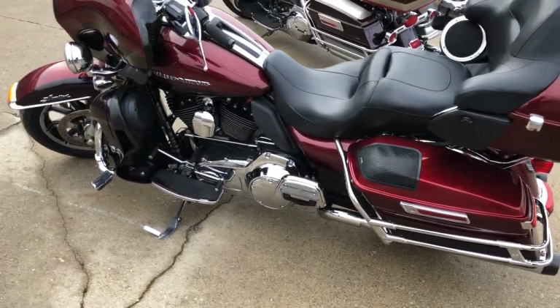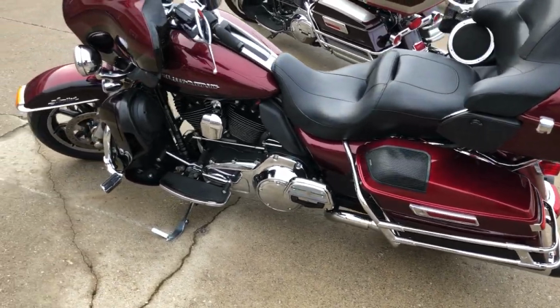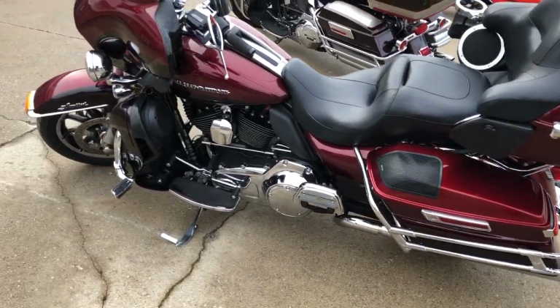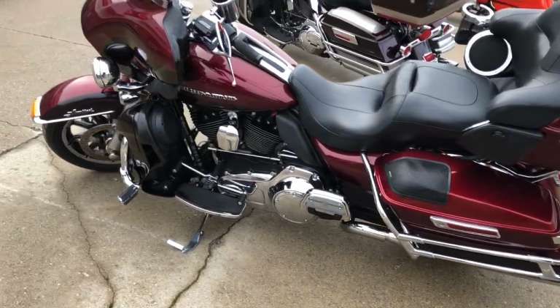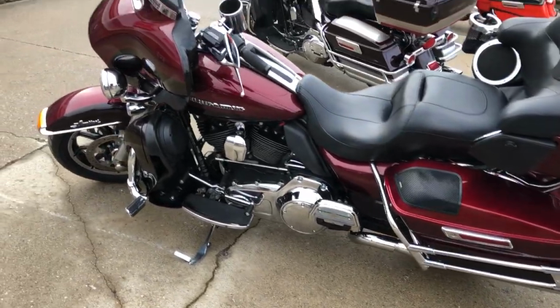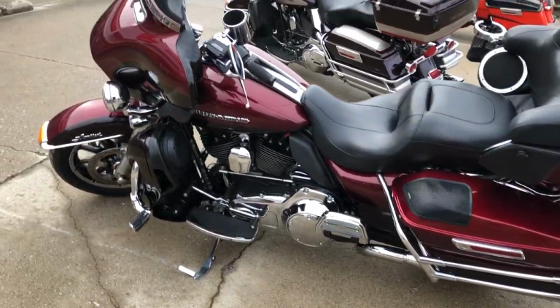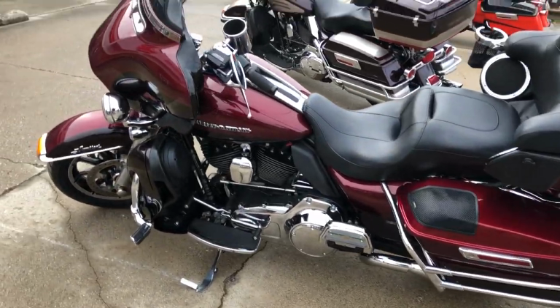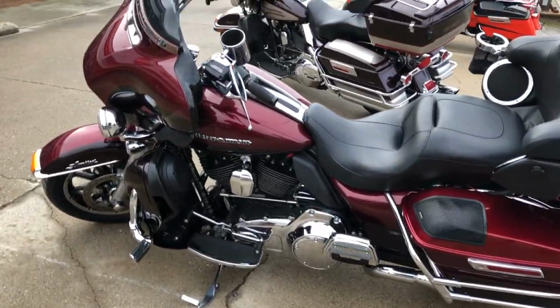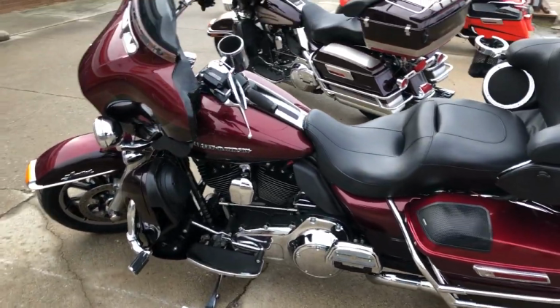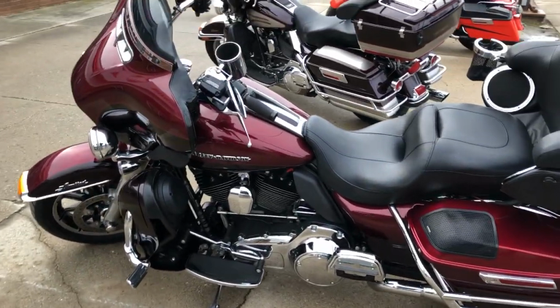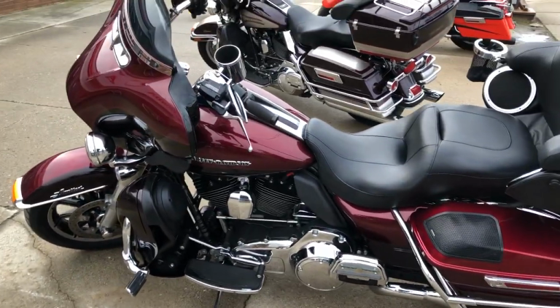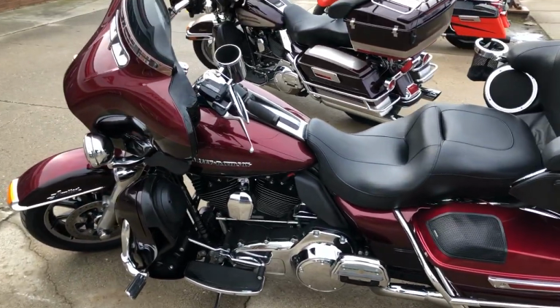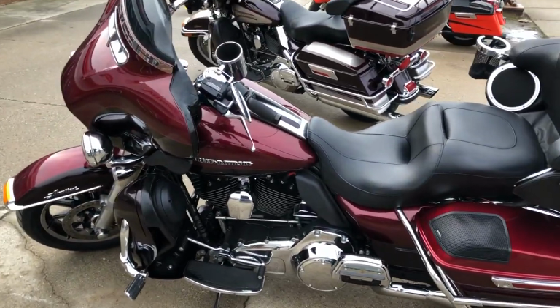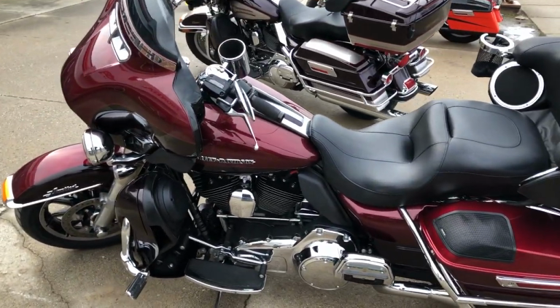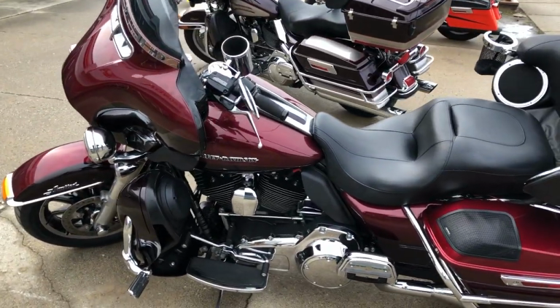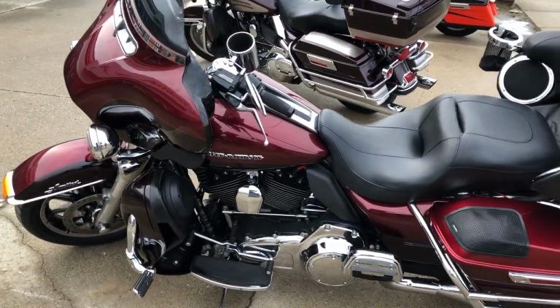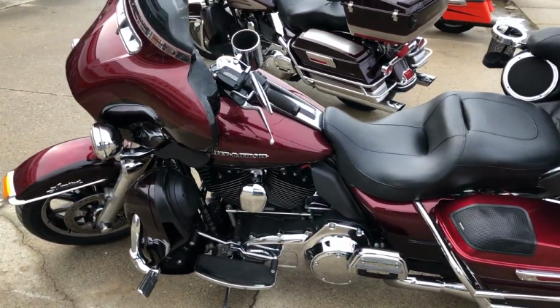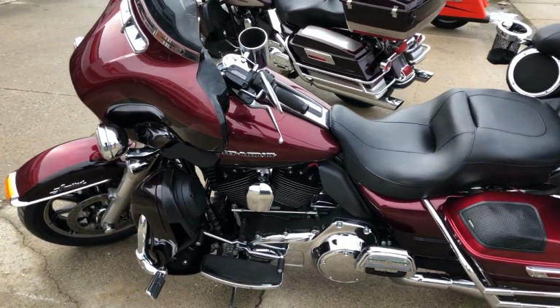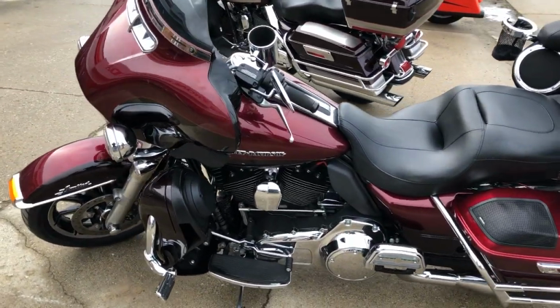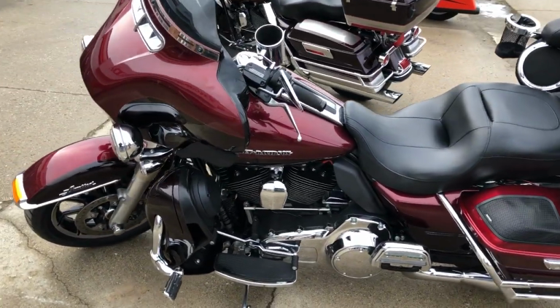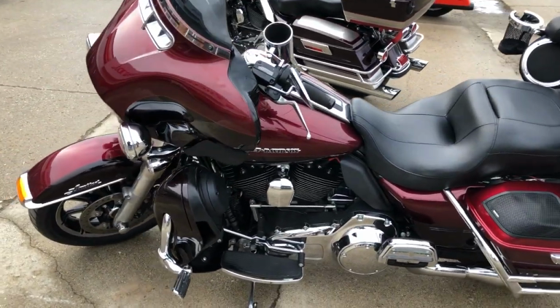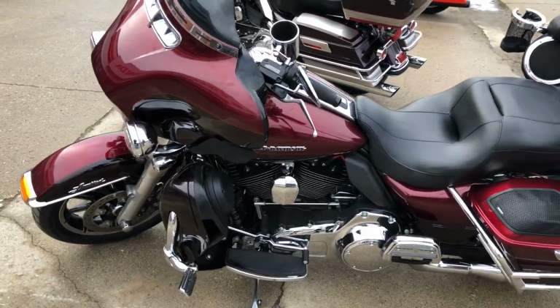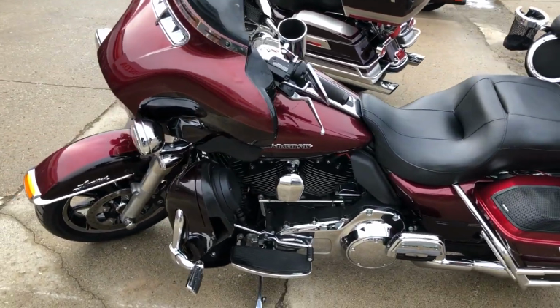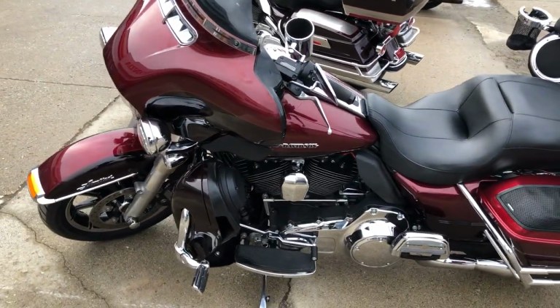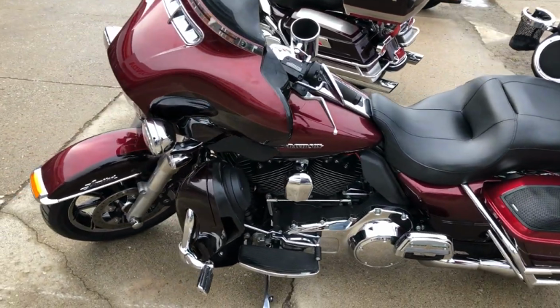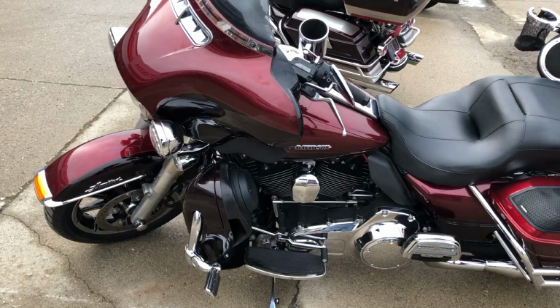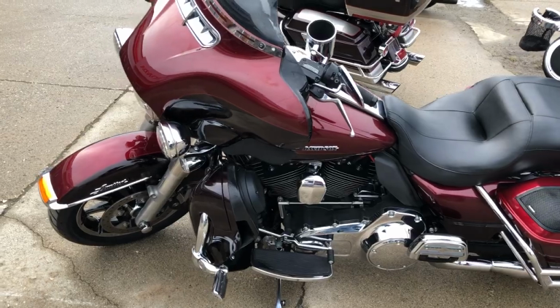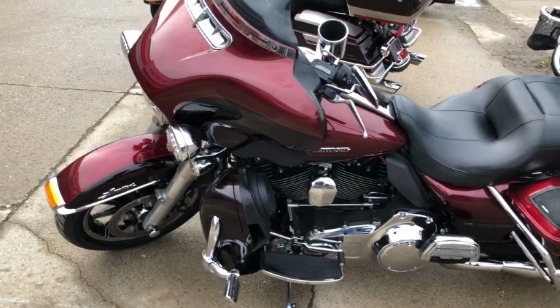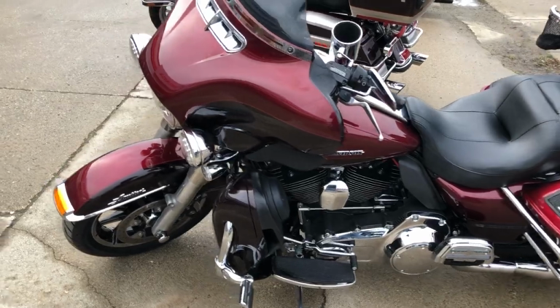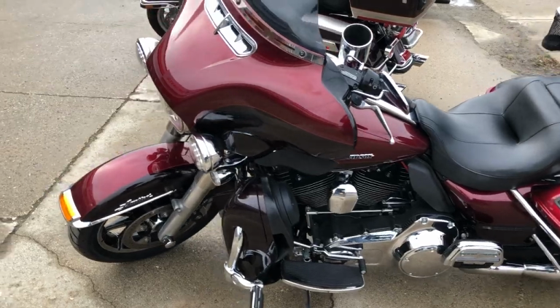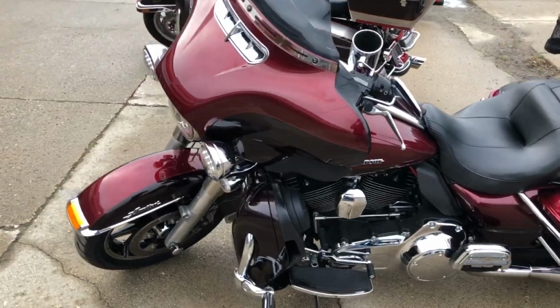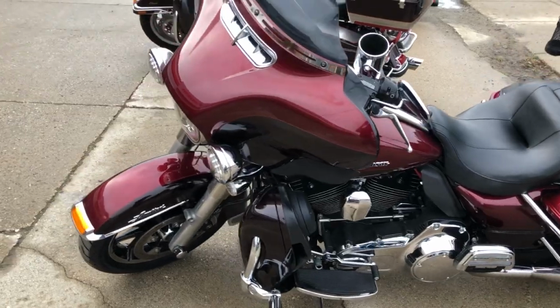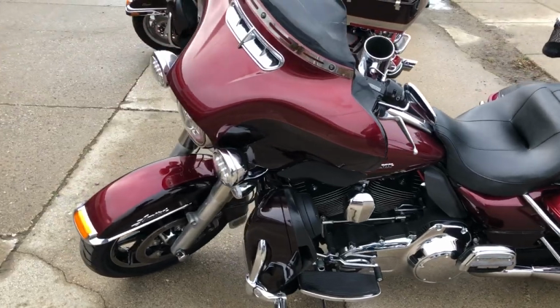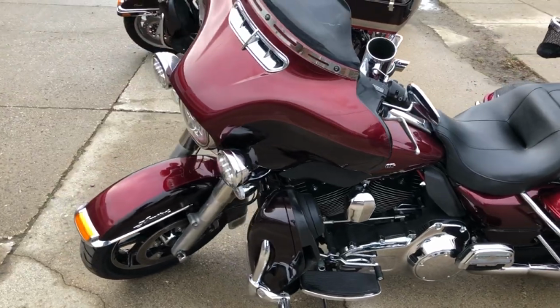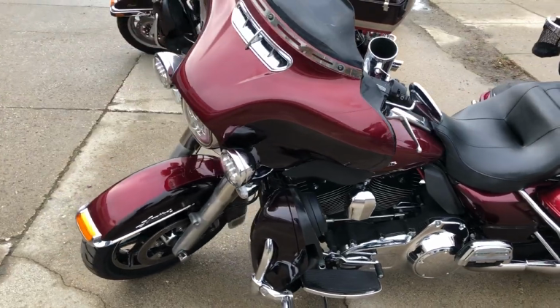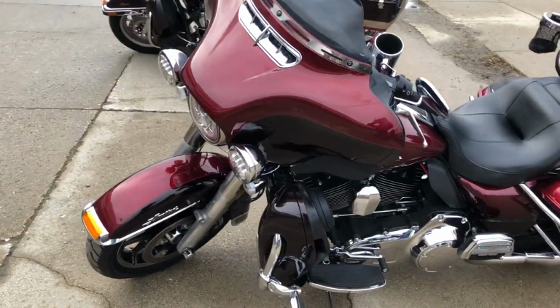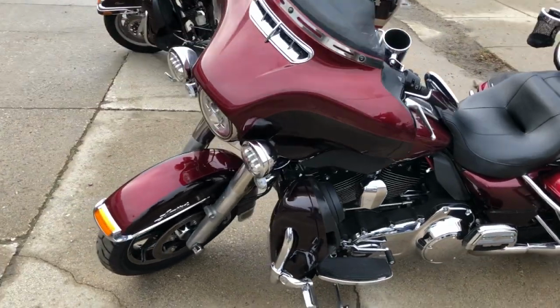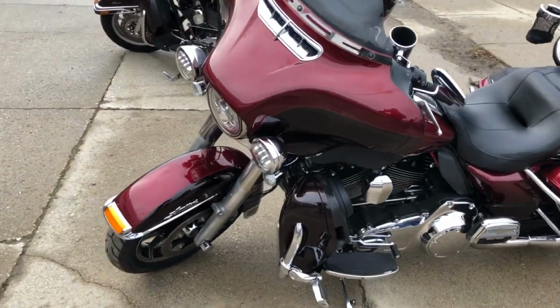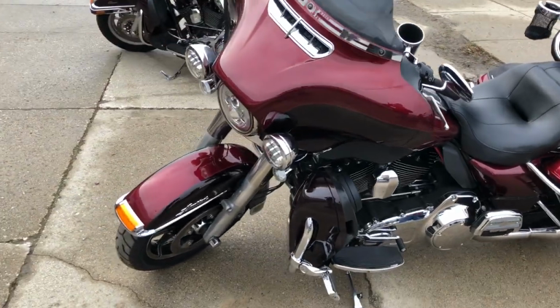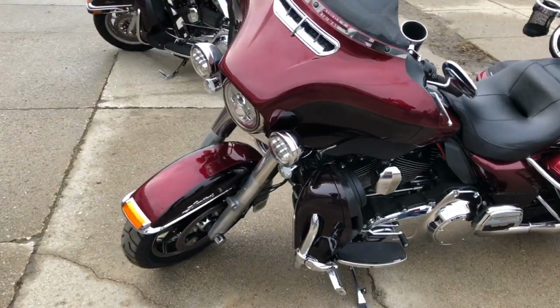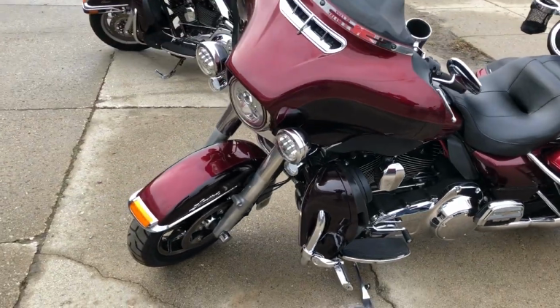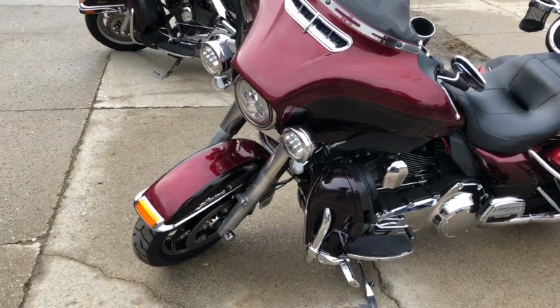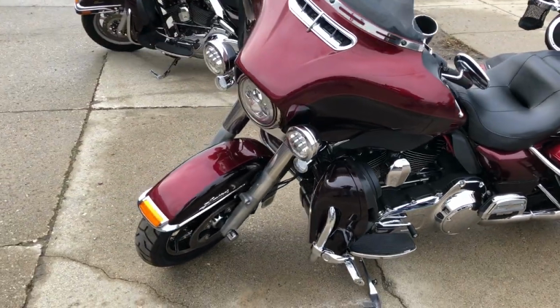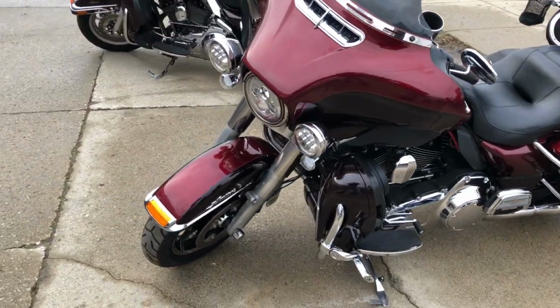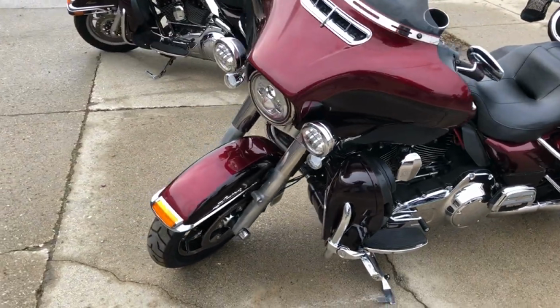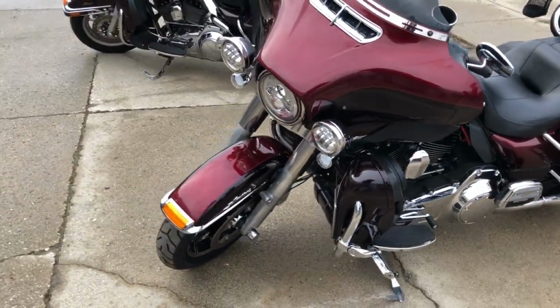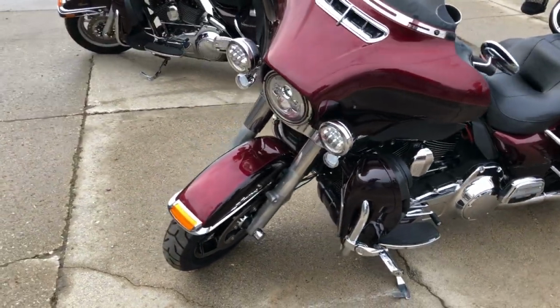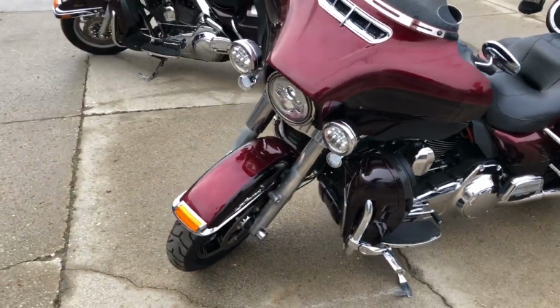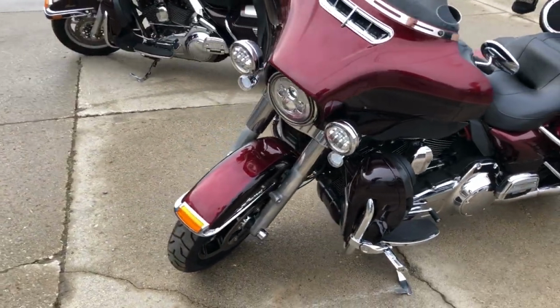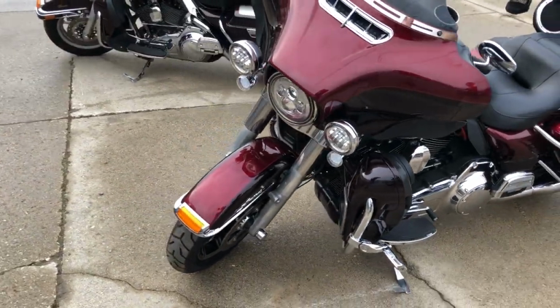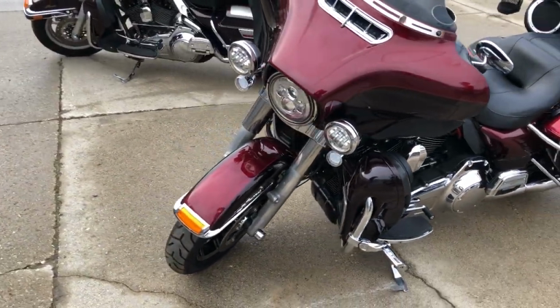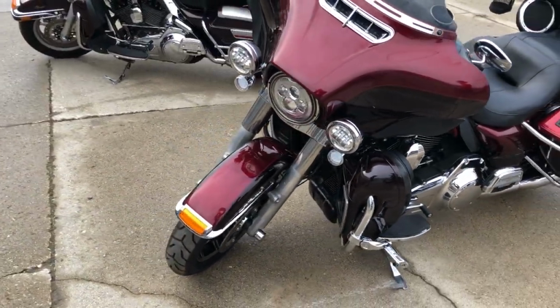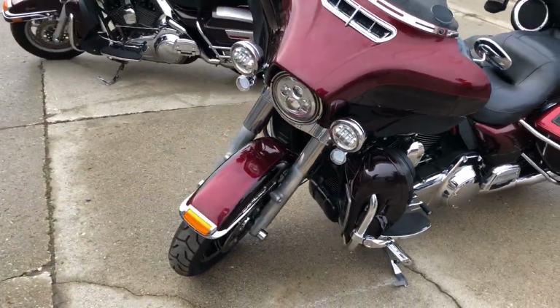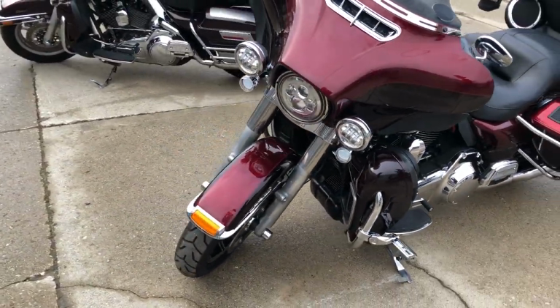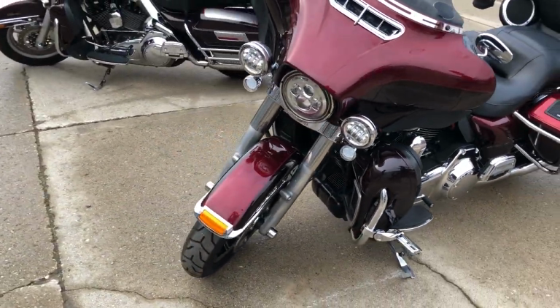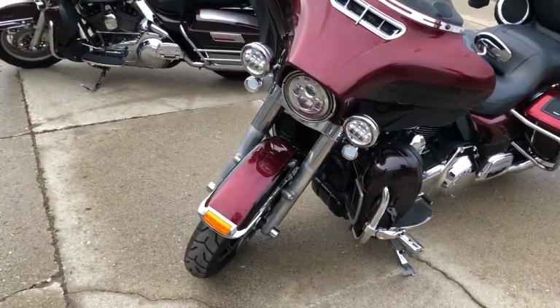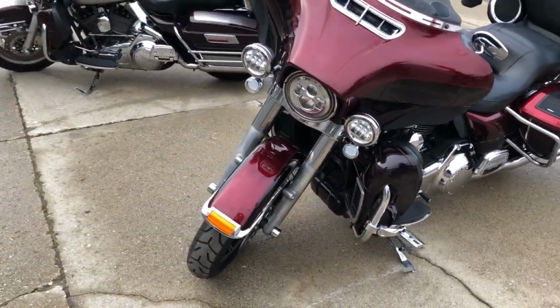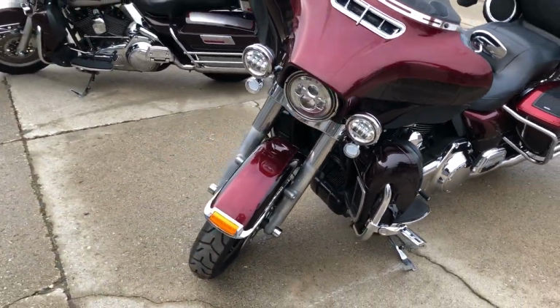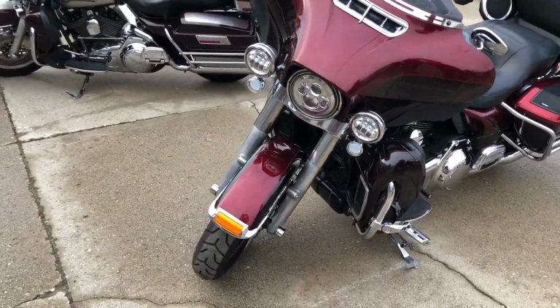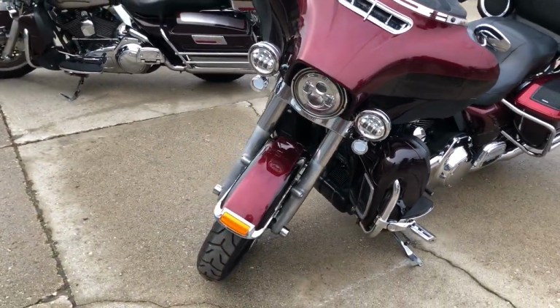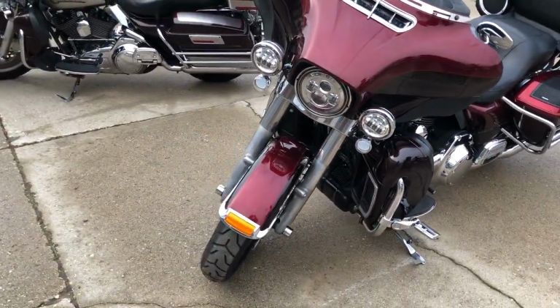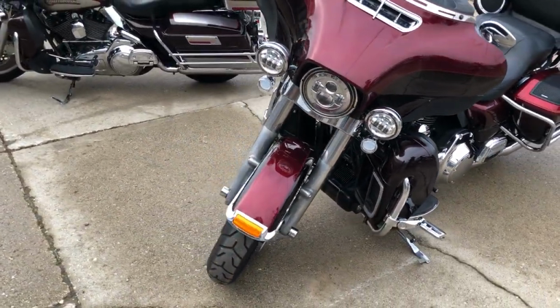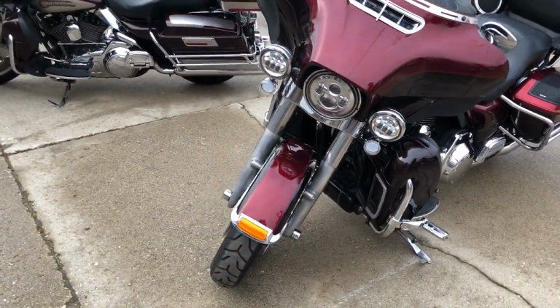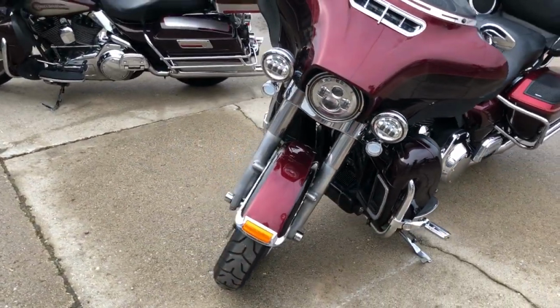No dents, no dings, no scratches. It's just been serviced at the dealership, inspected, all boots have been changed, and there's a warranty bill.